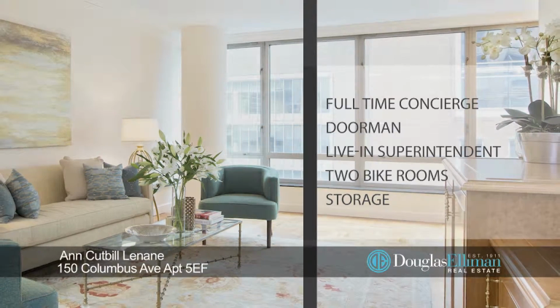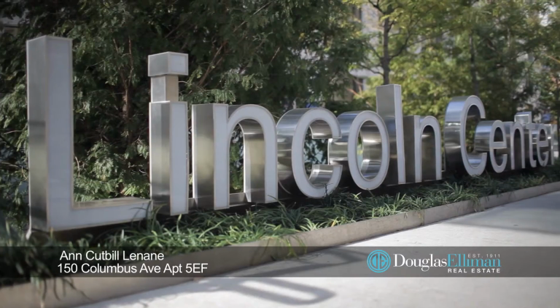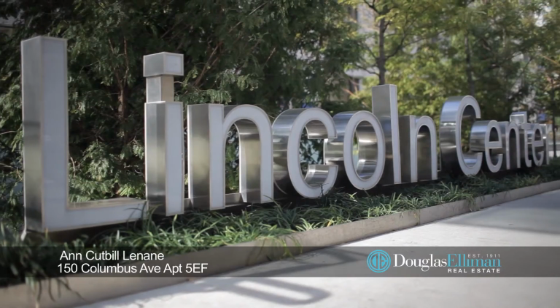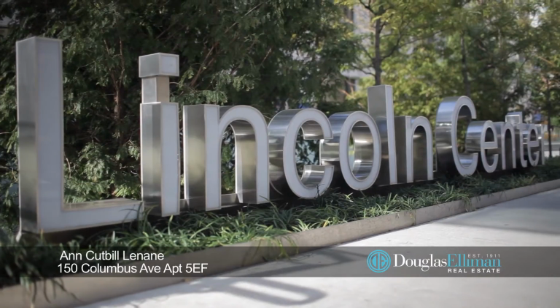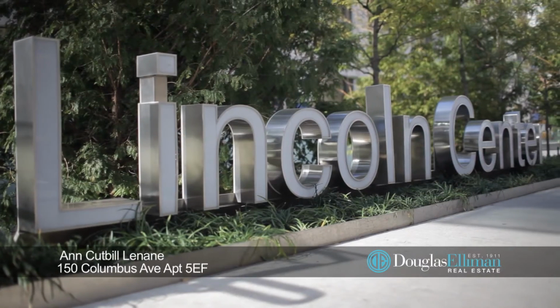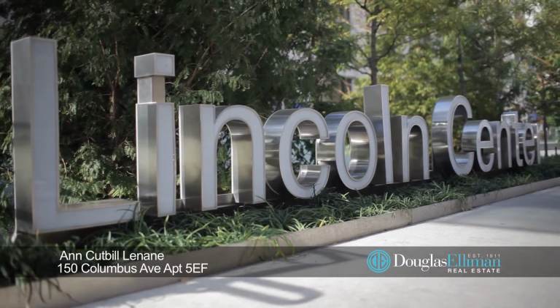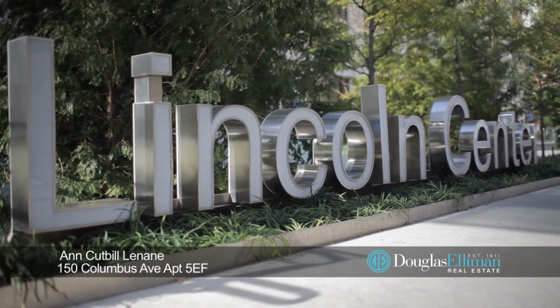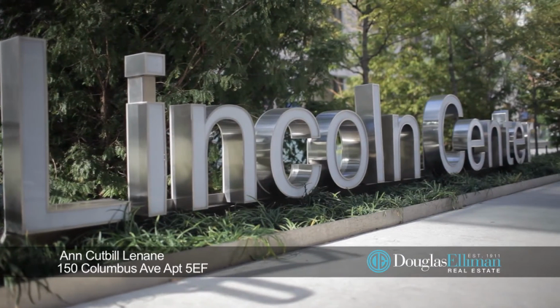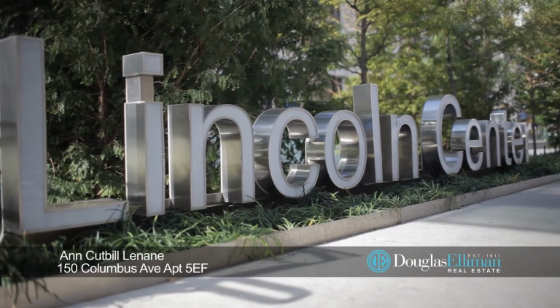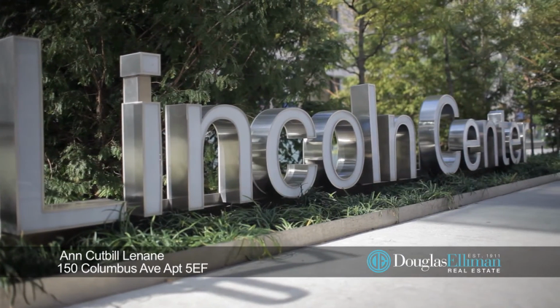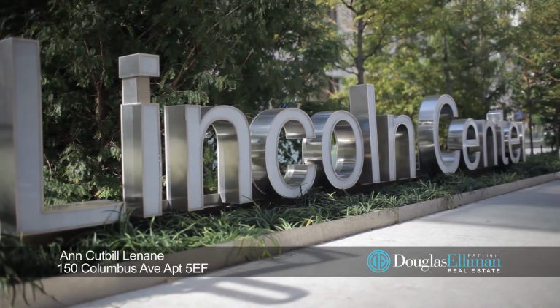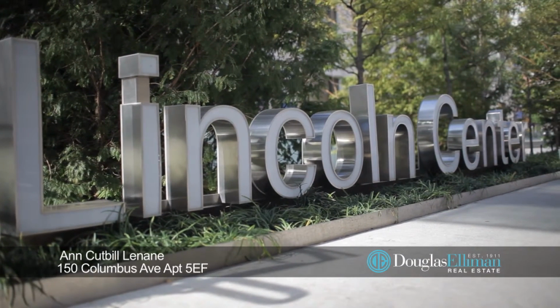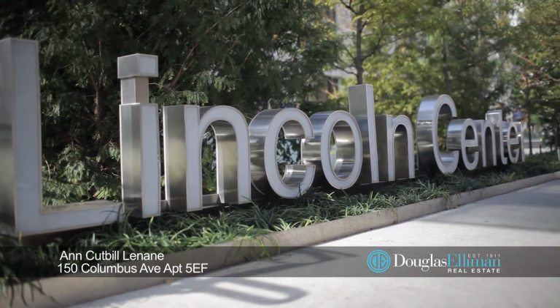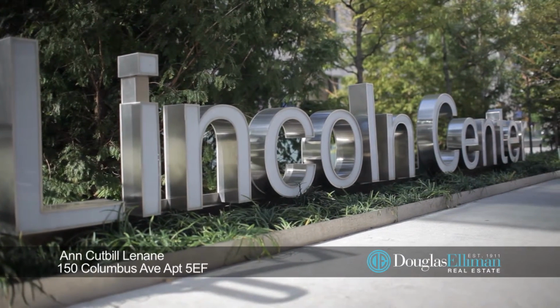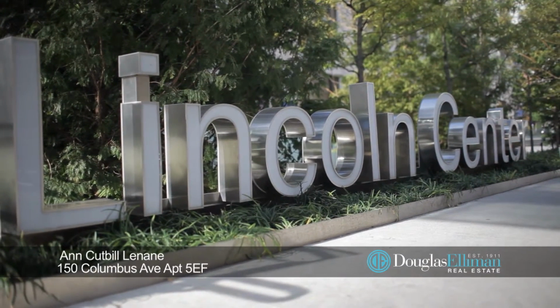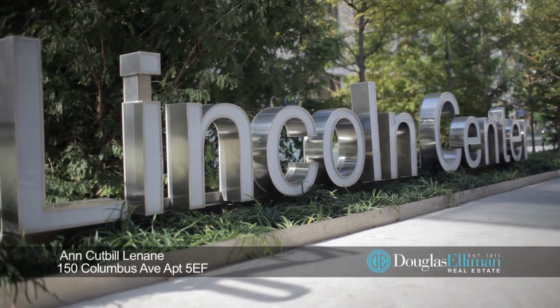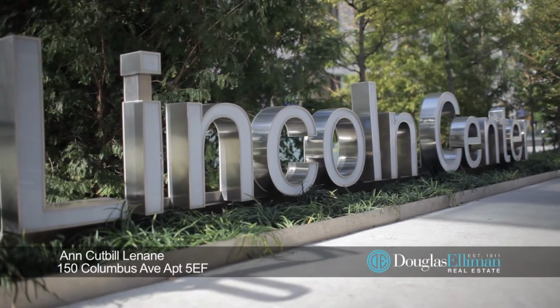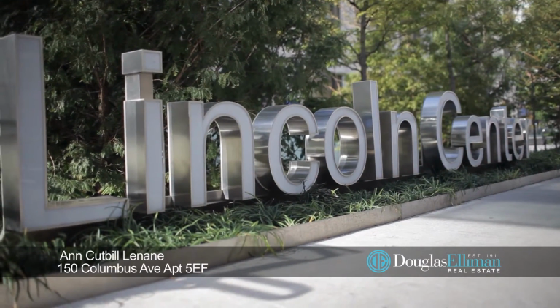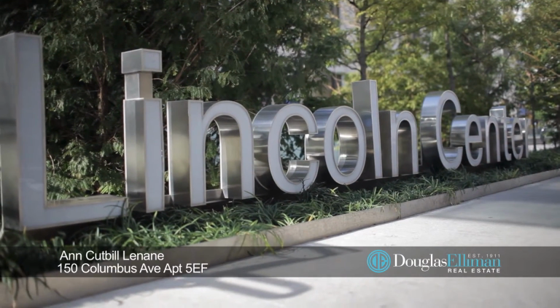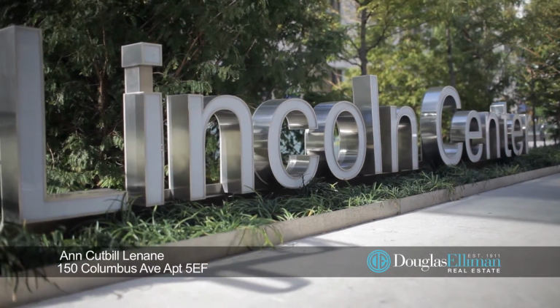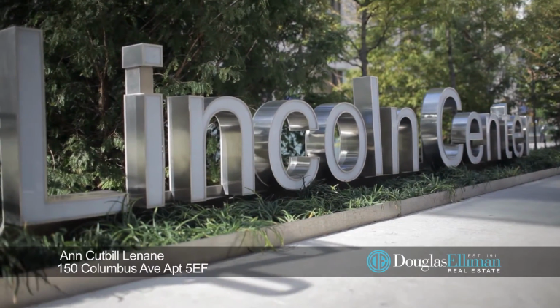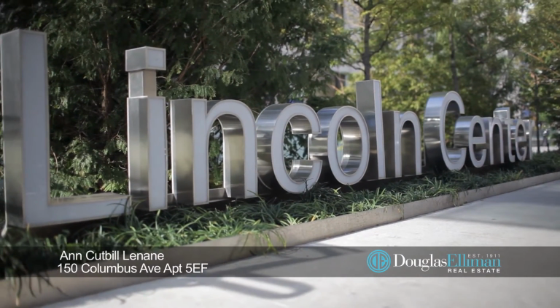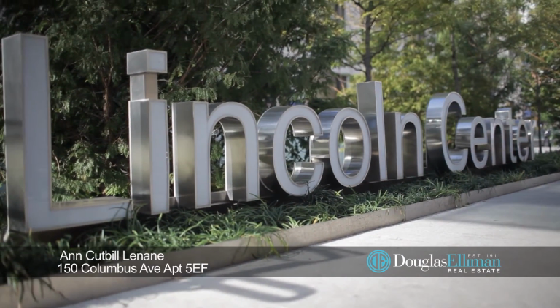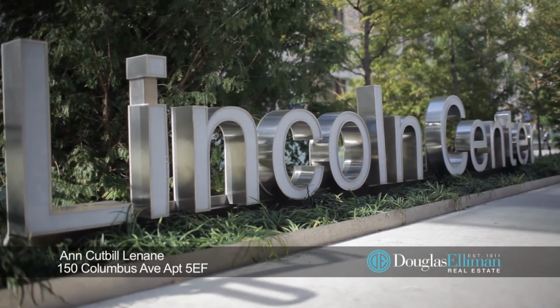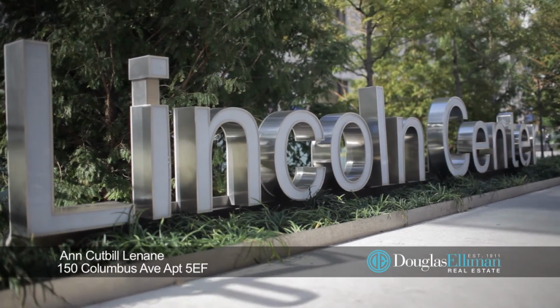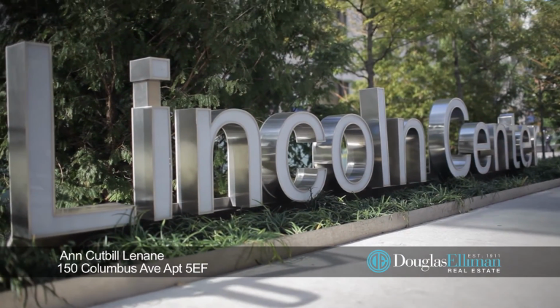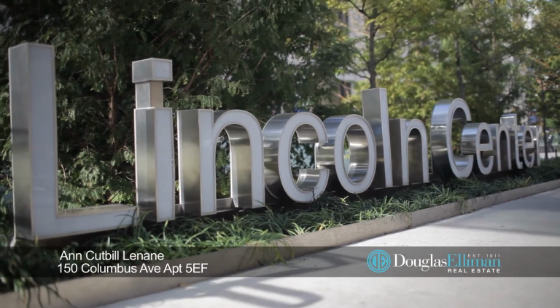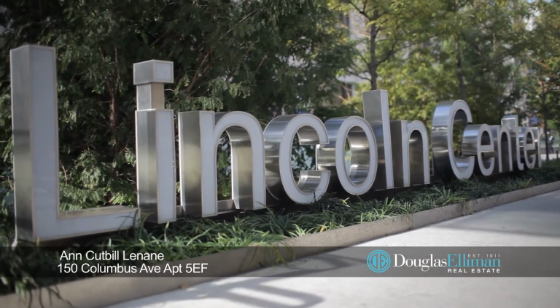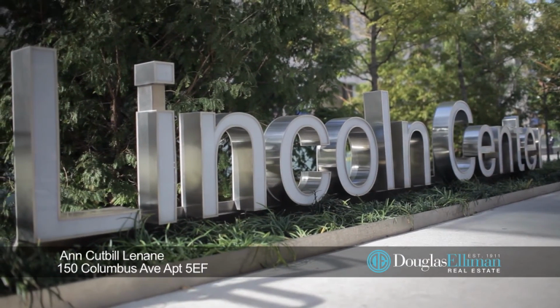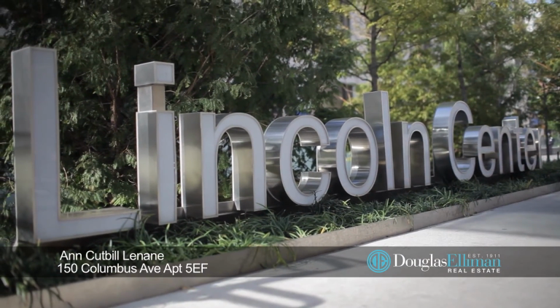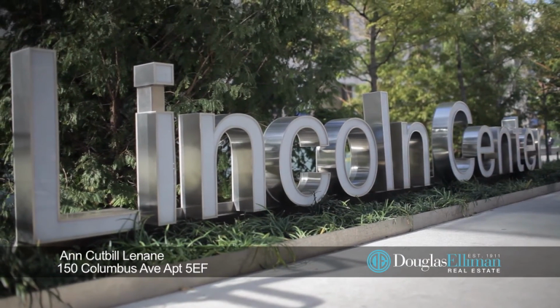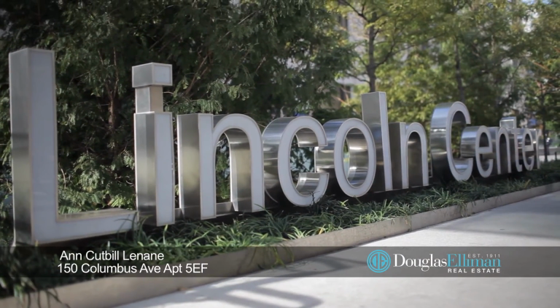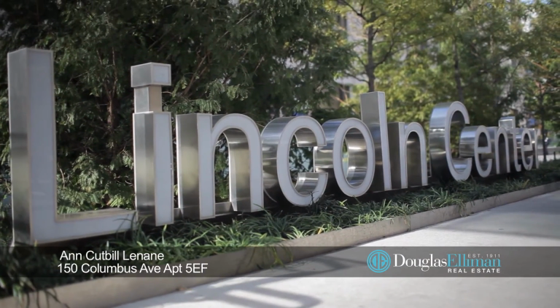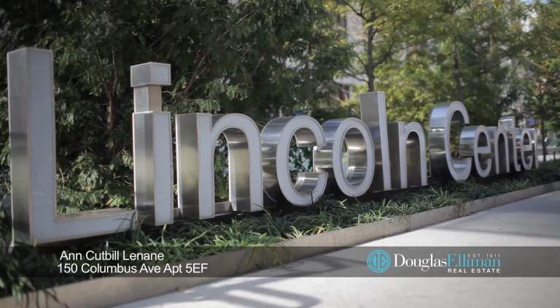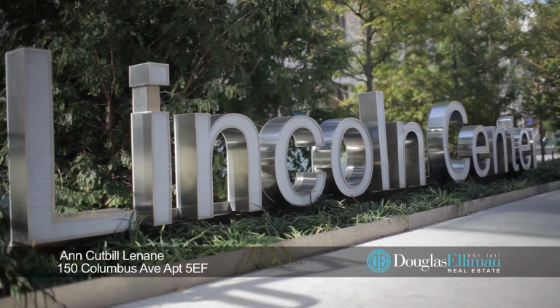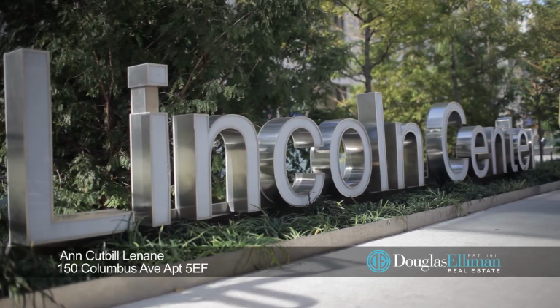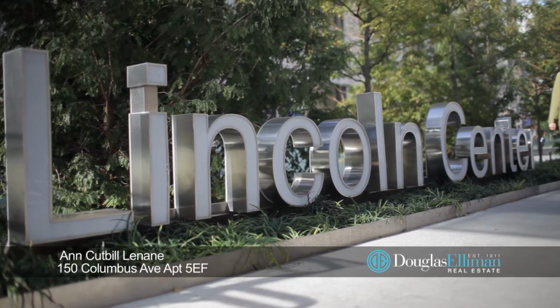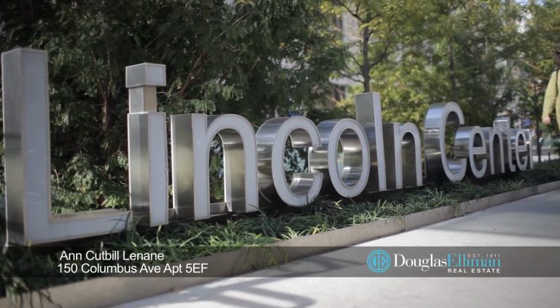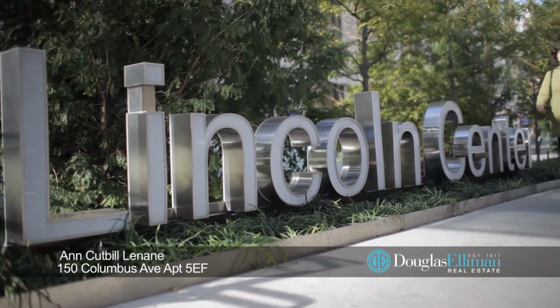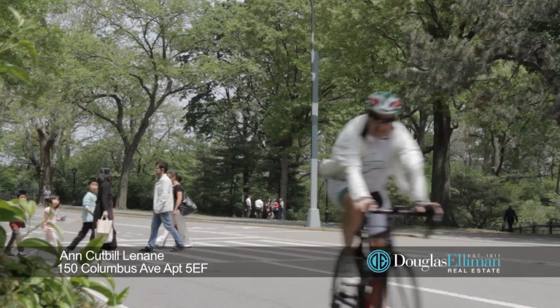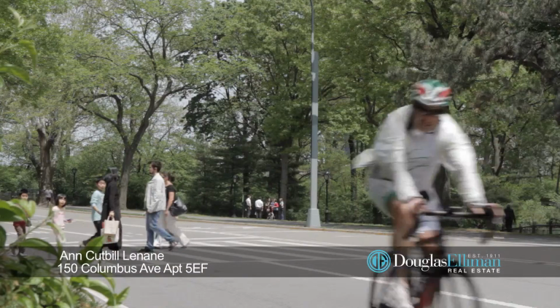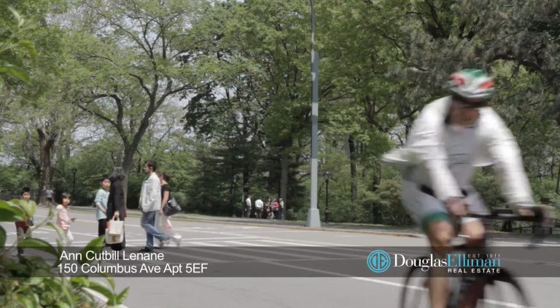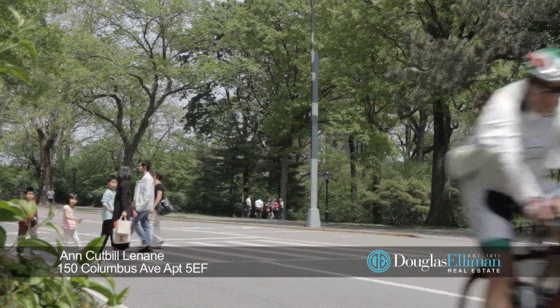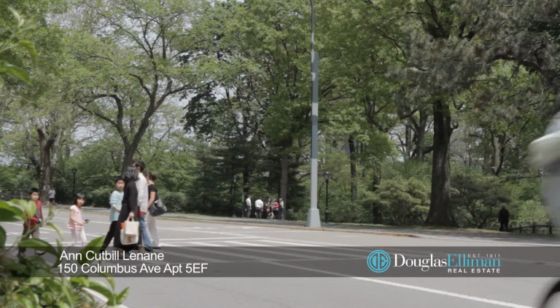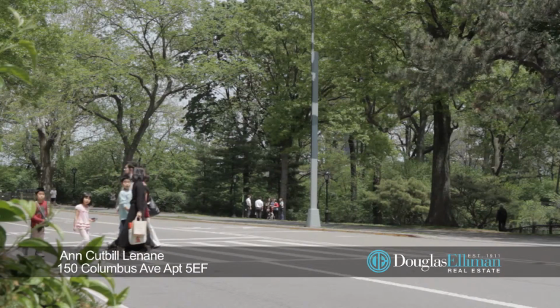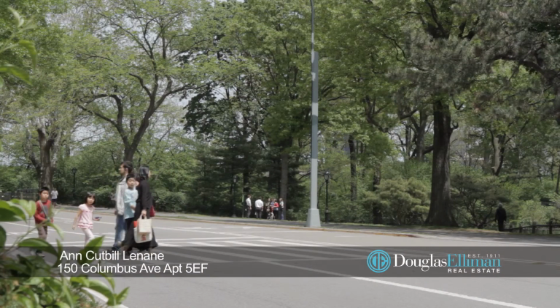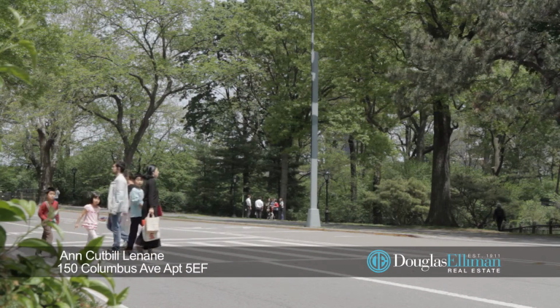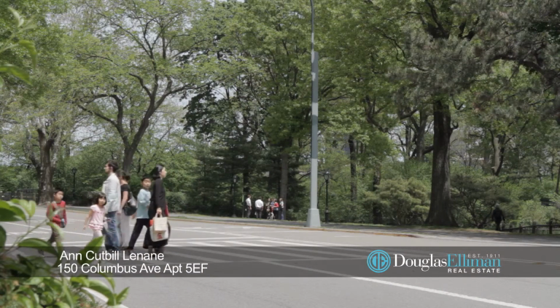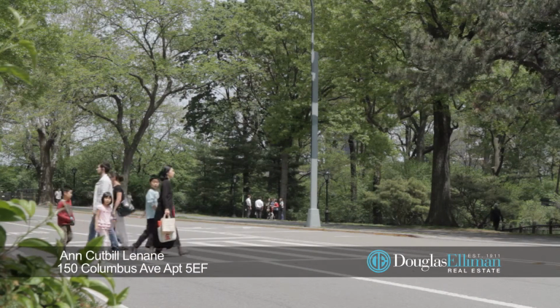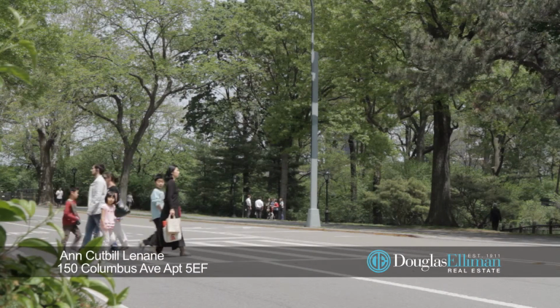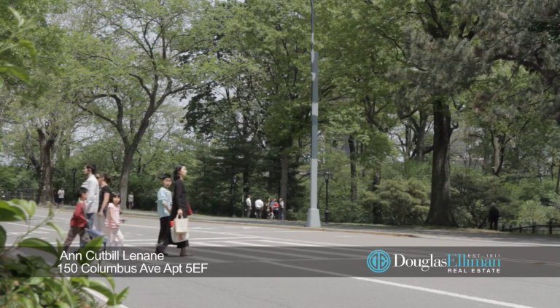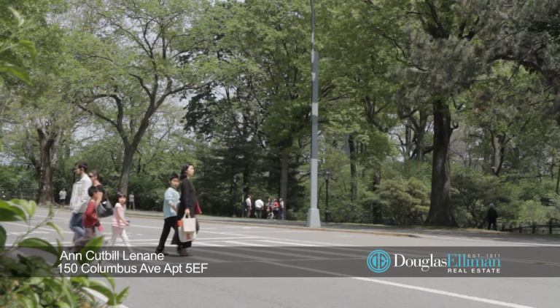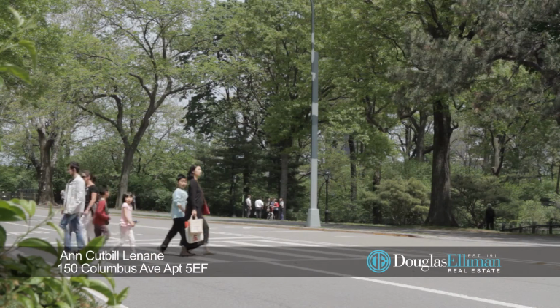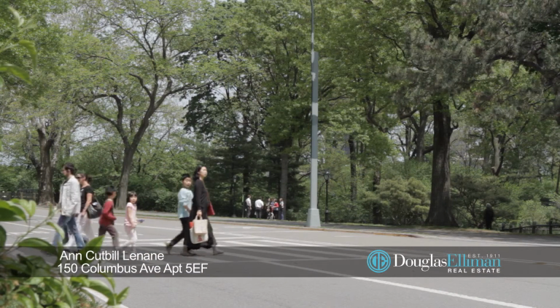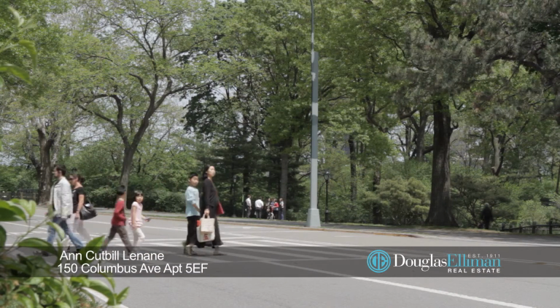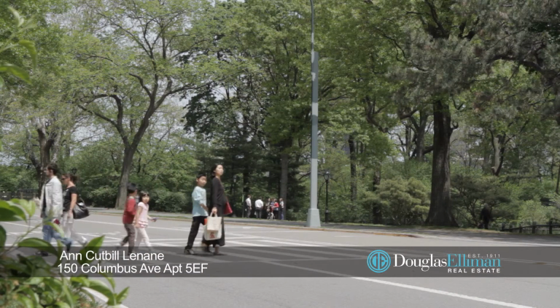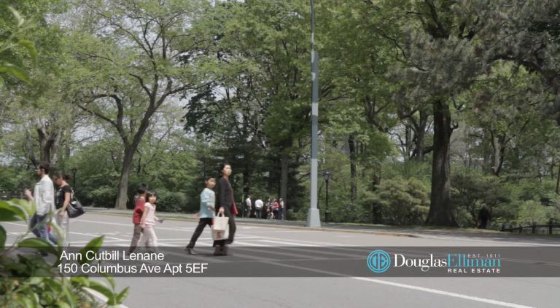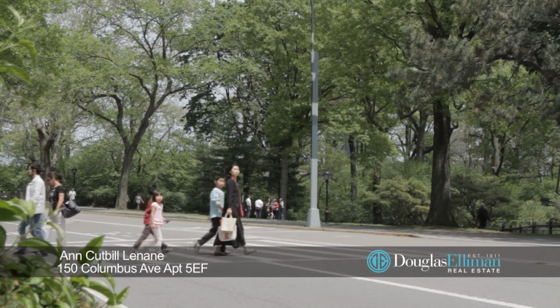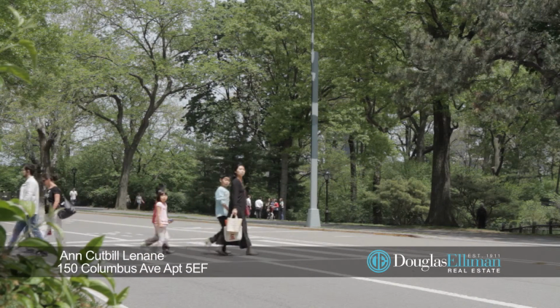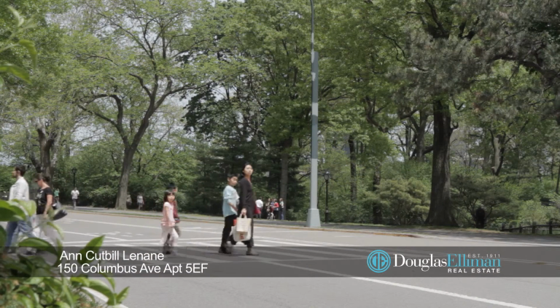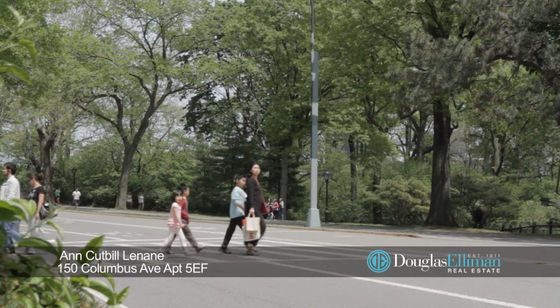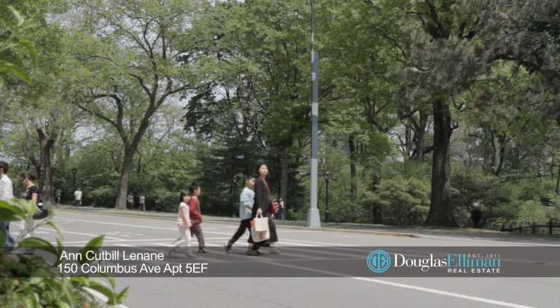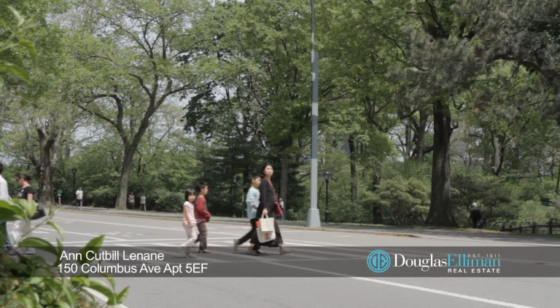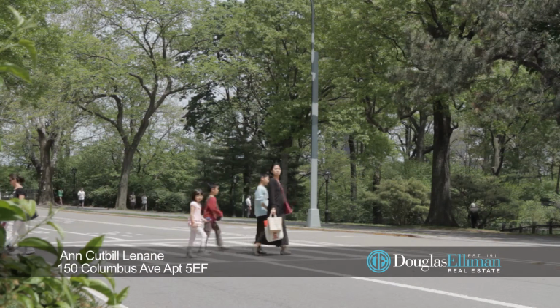You will be in the heart of the vibrant Upper West Side and across from Lincoln Center, Central Park, and the best dining and shopping.